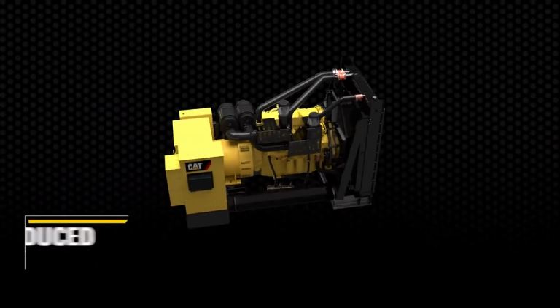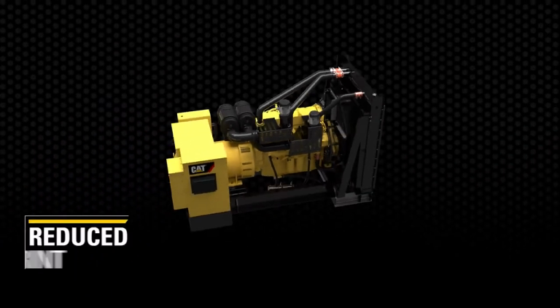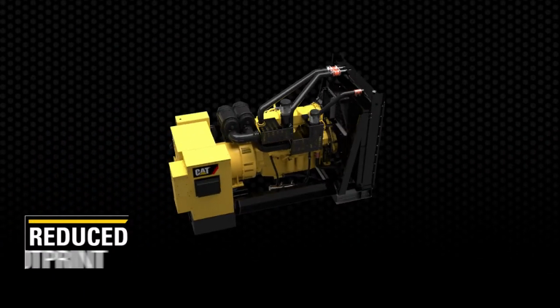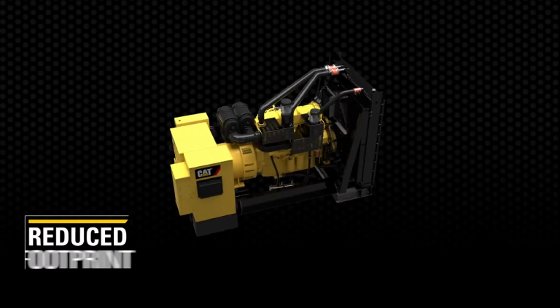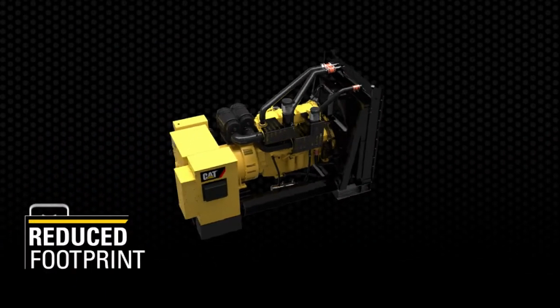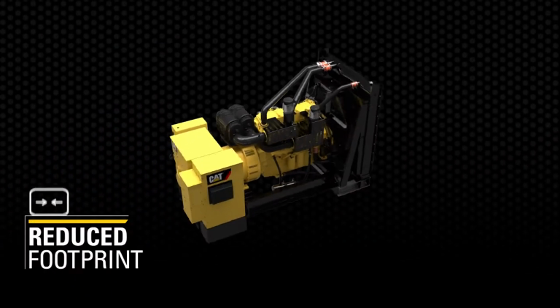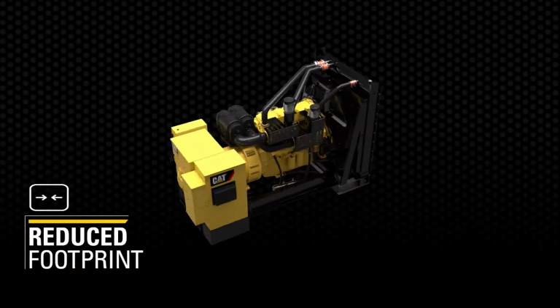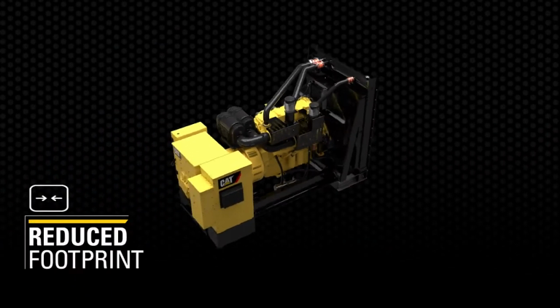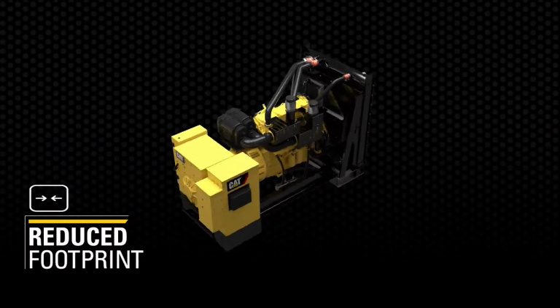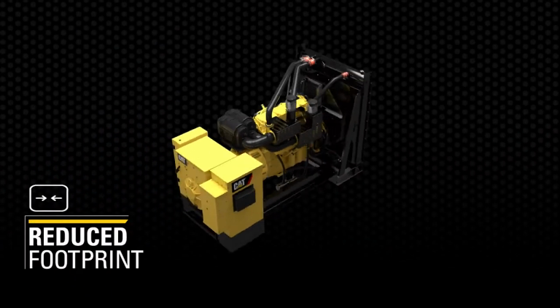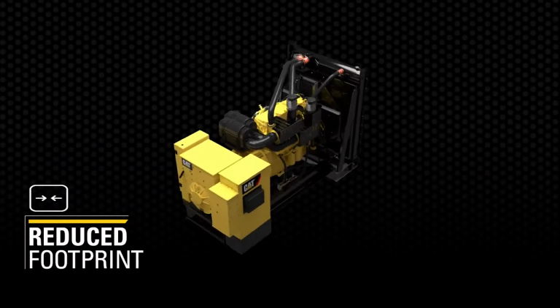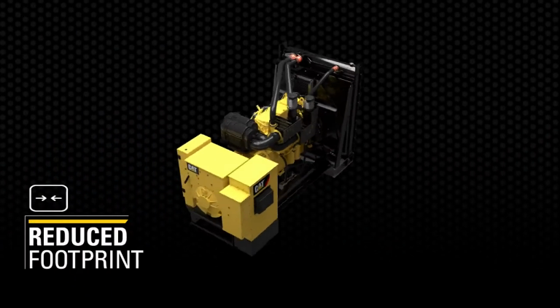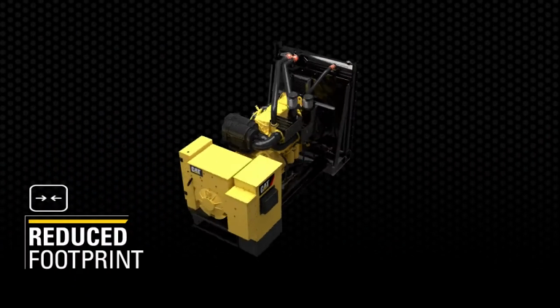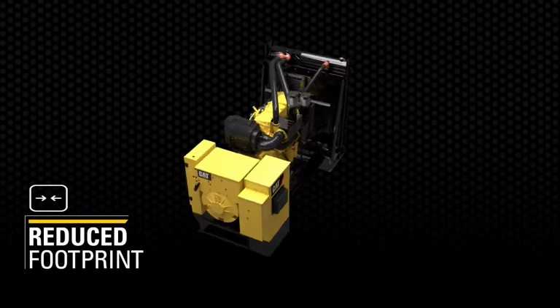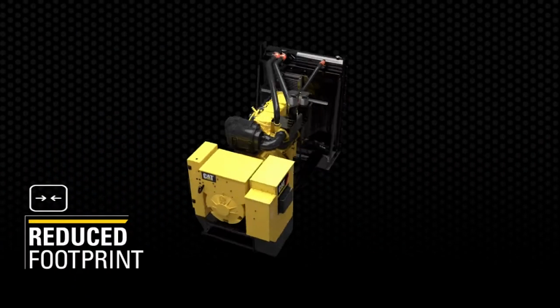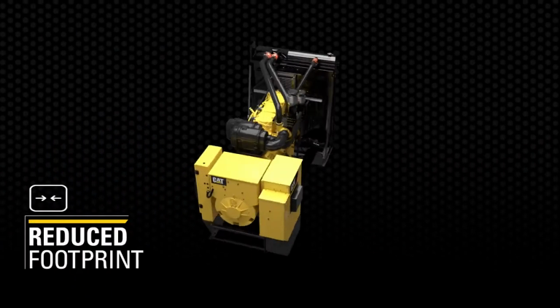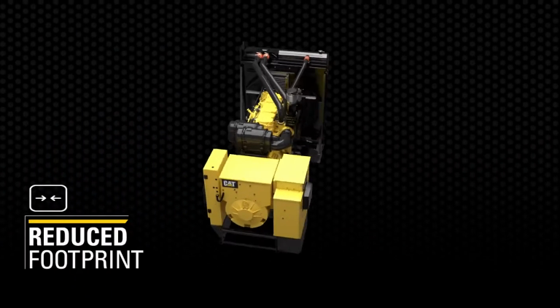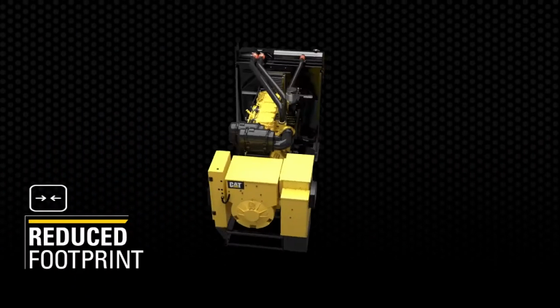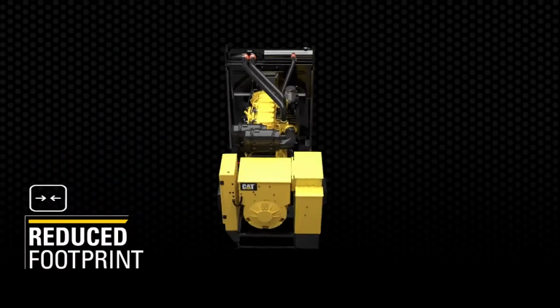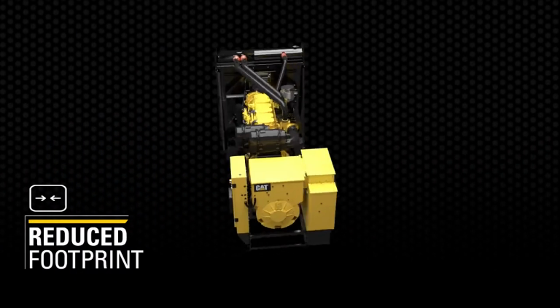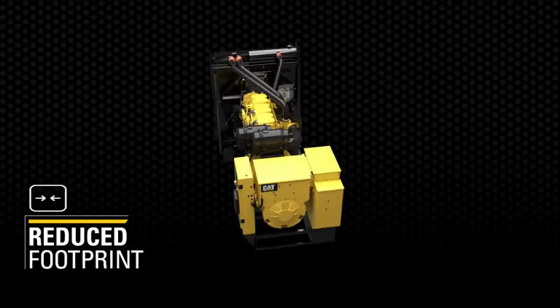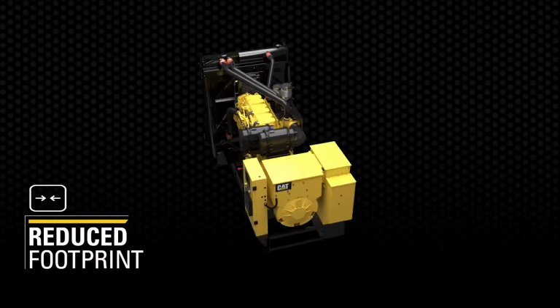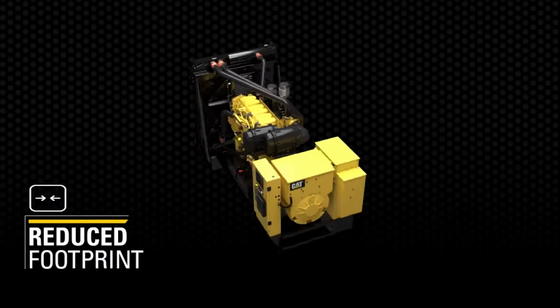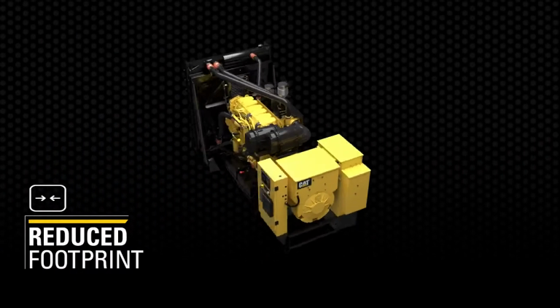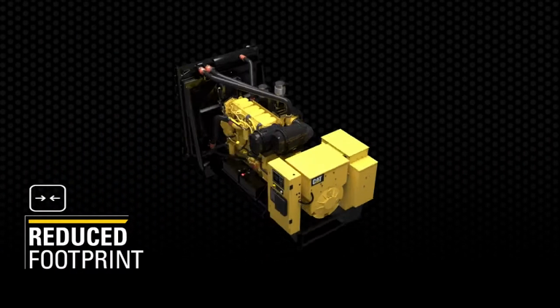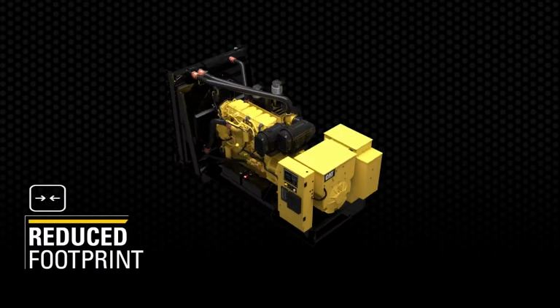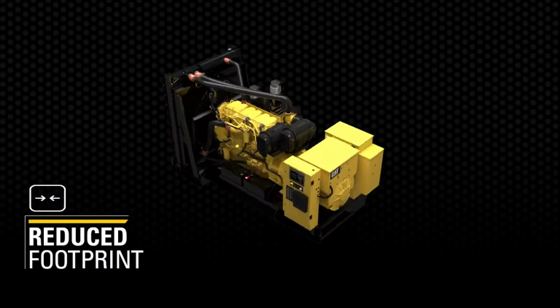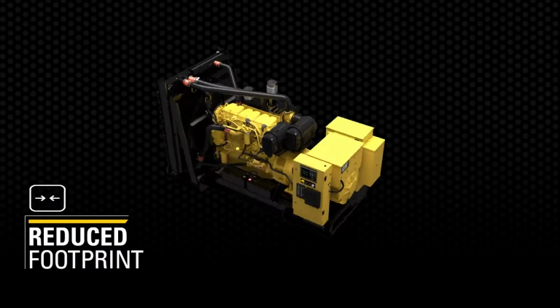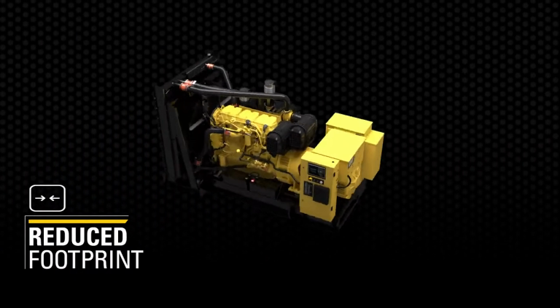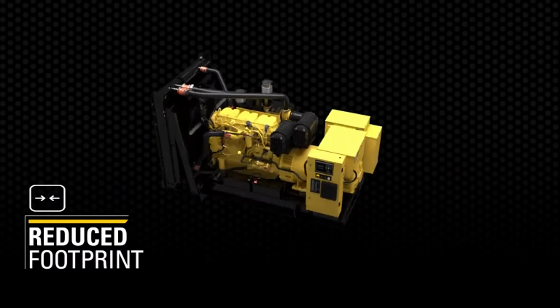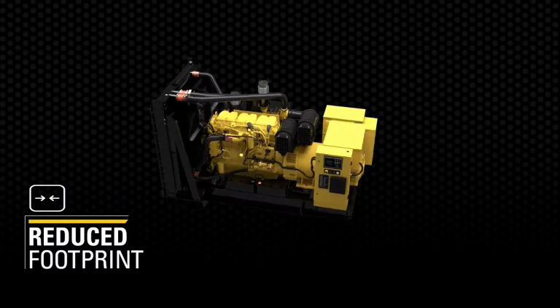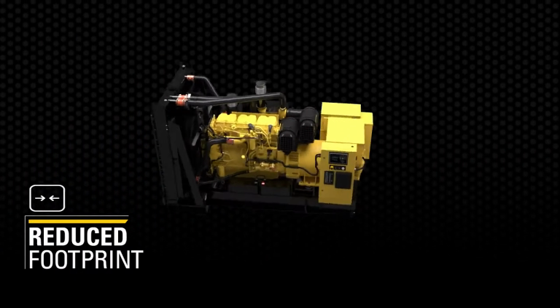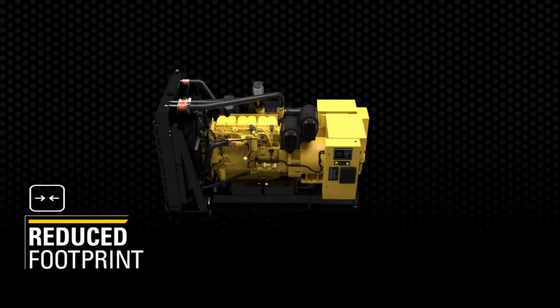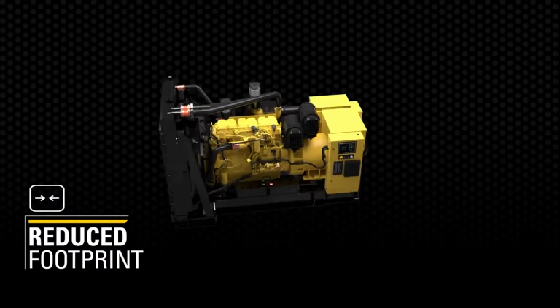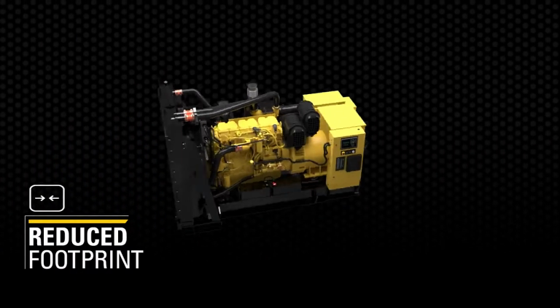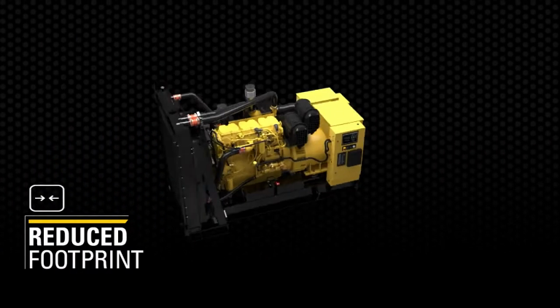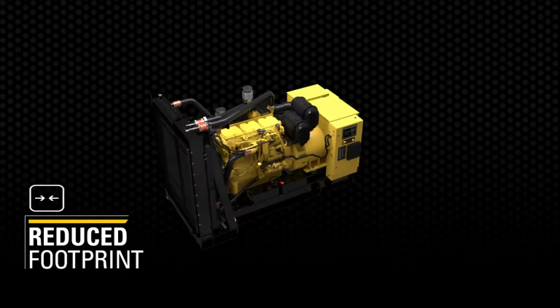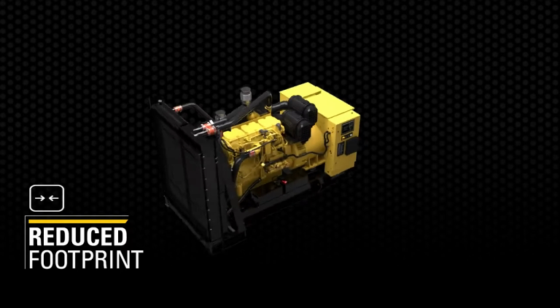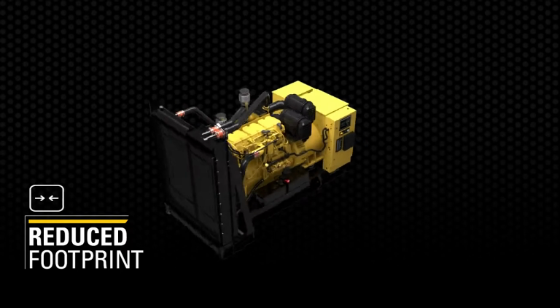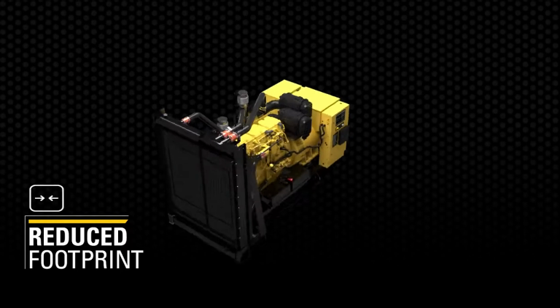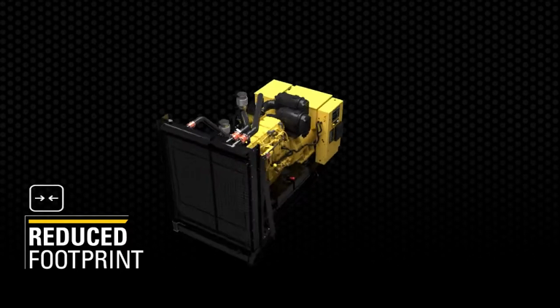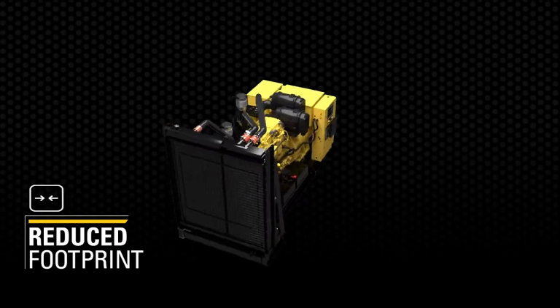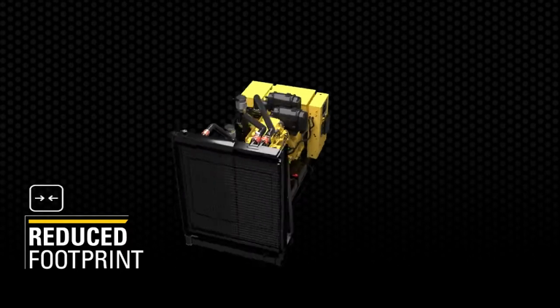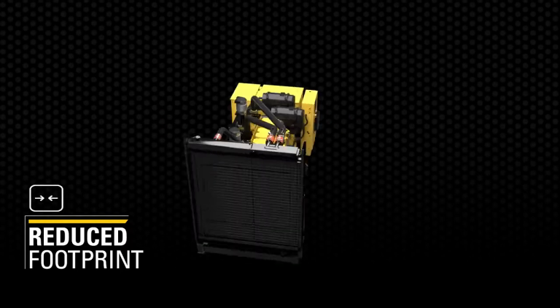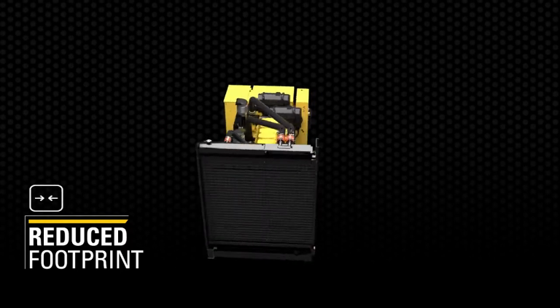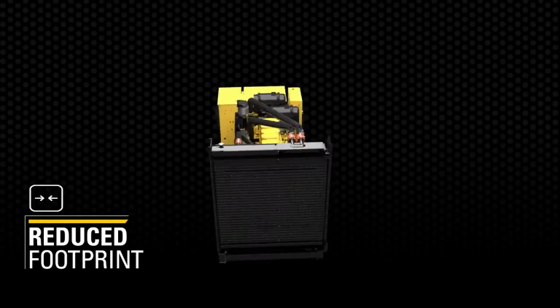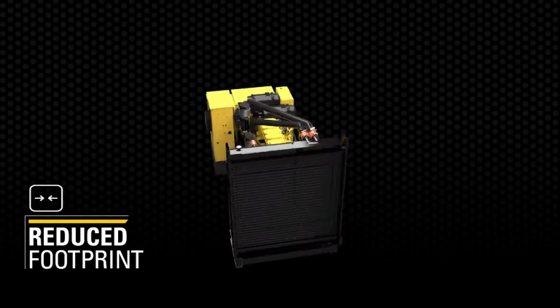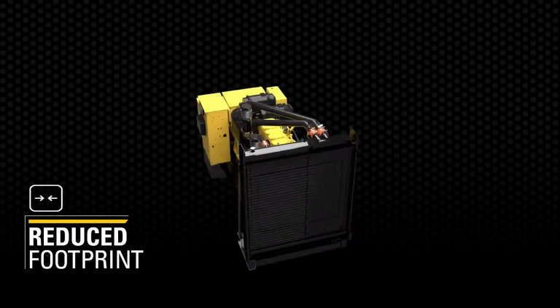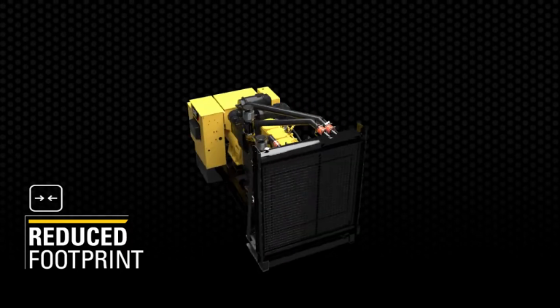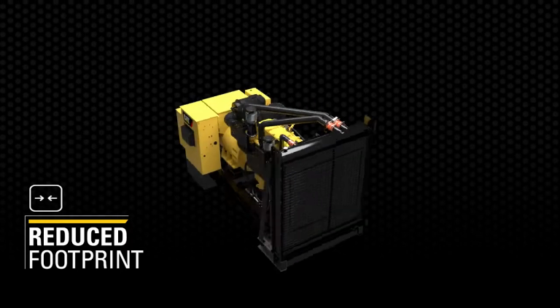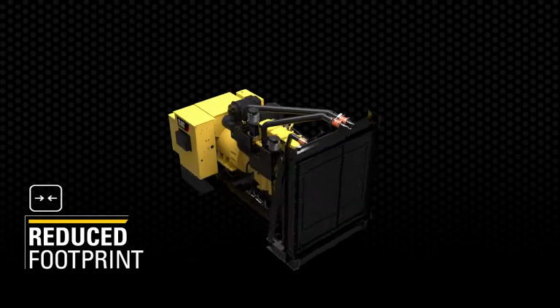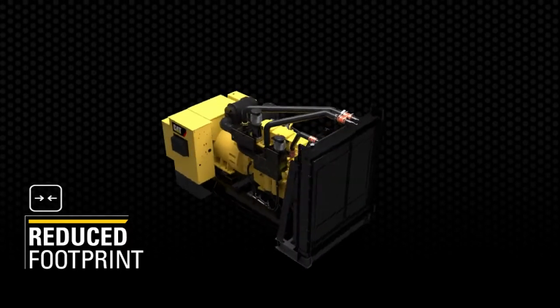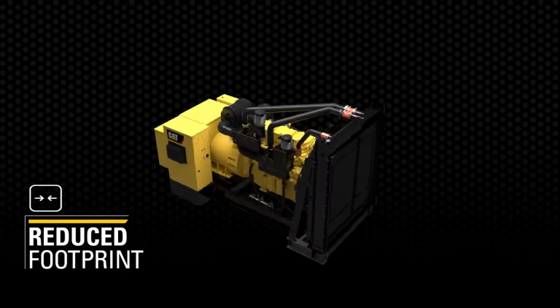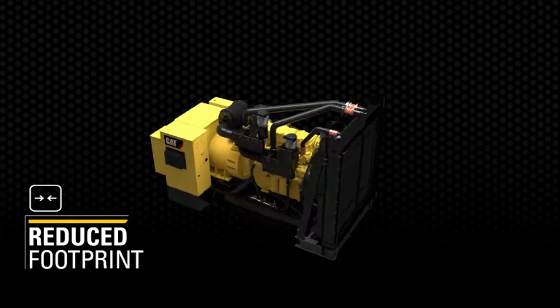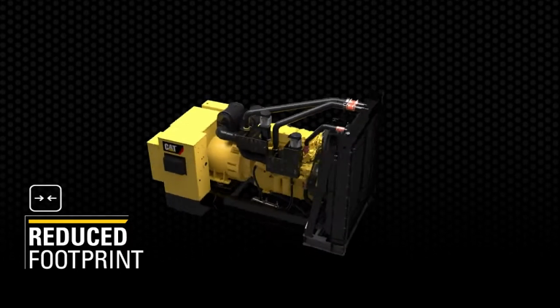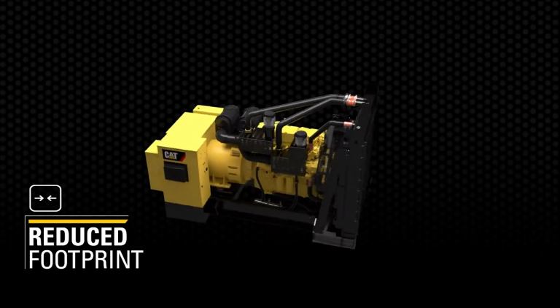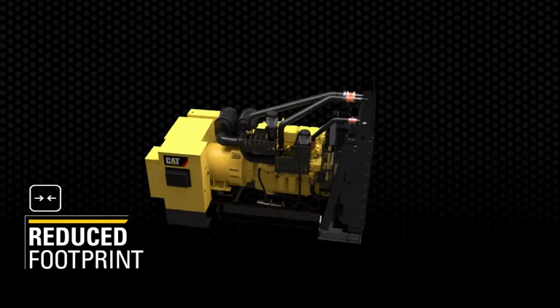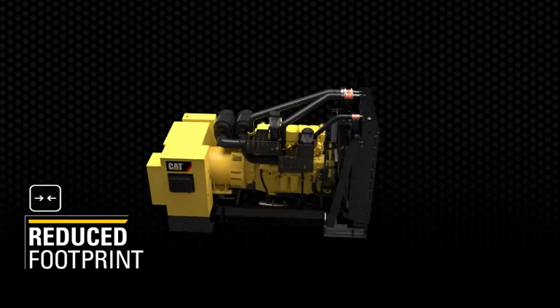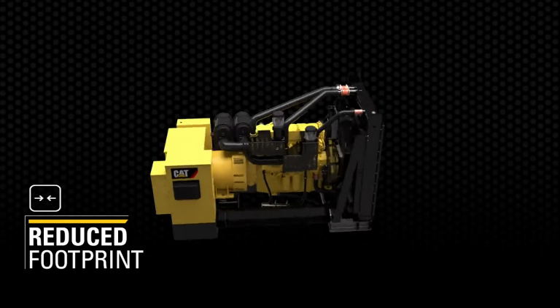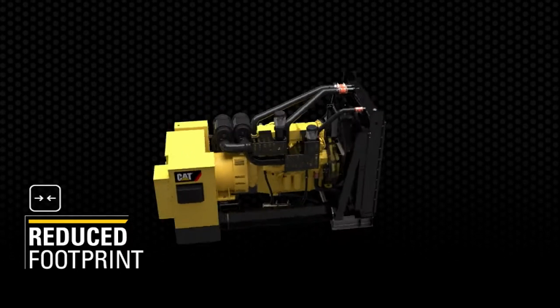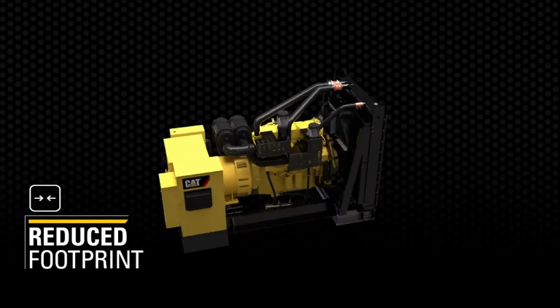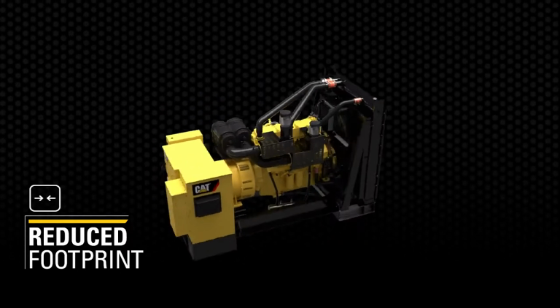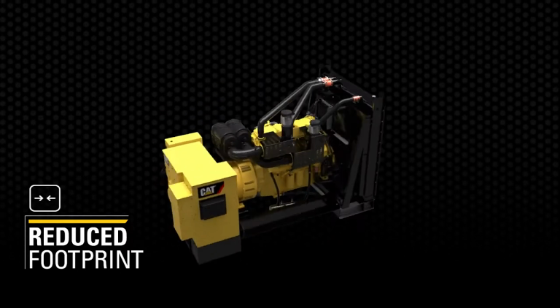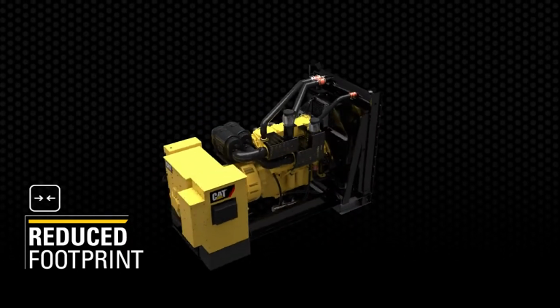With a significant reduction in footprint, the C18 provides its big-time power density in a unit that consumes very little space.